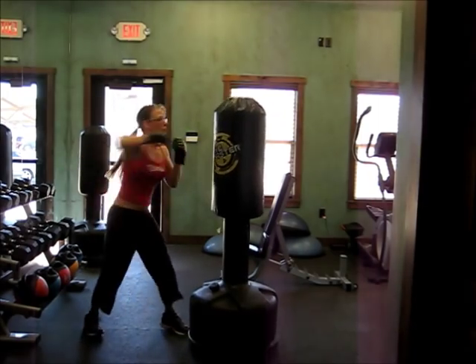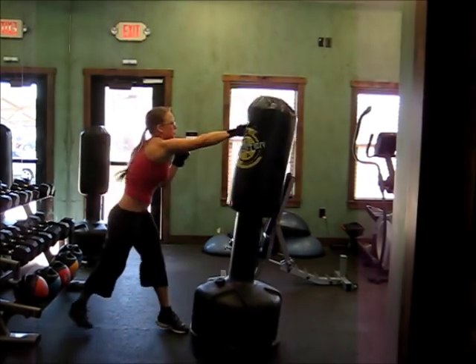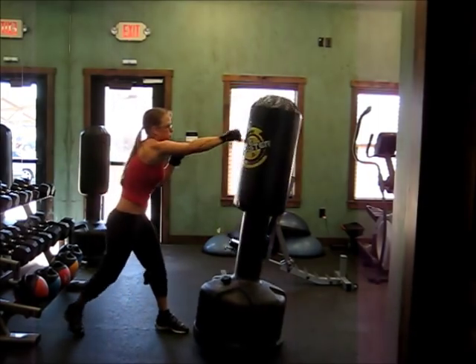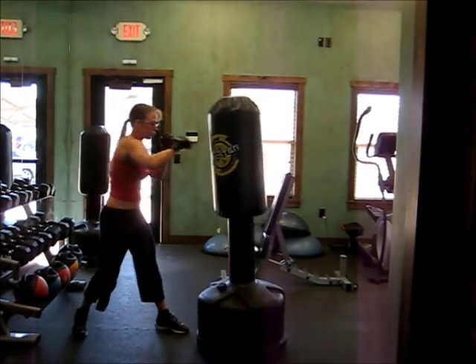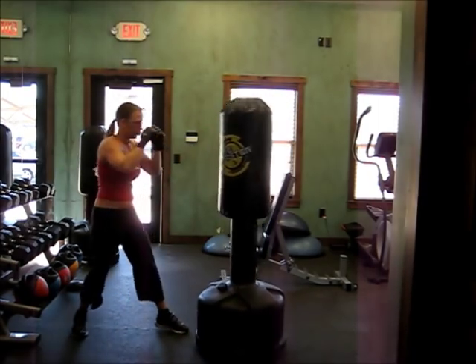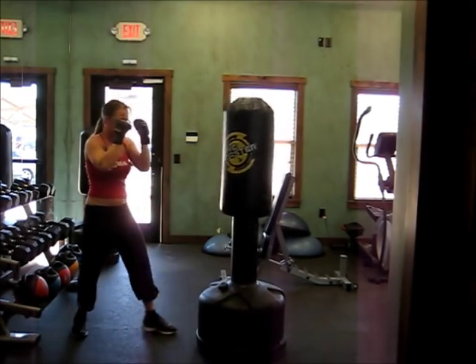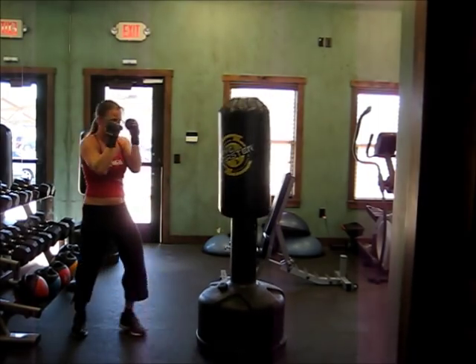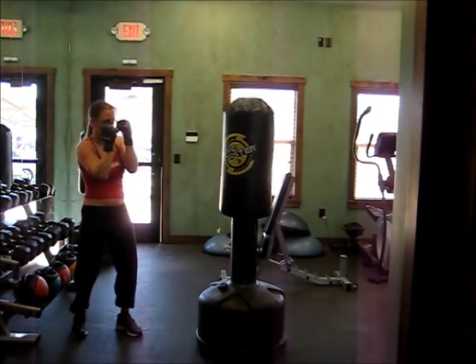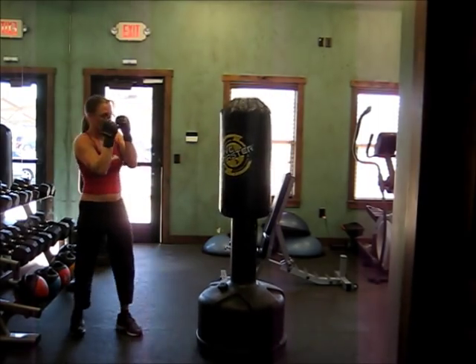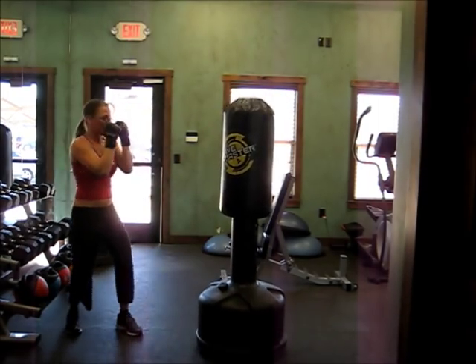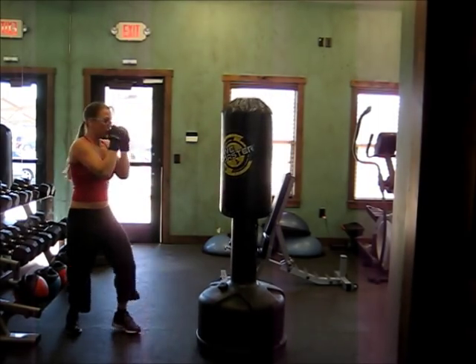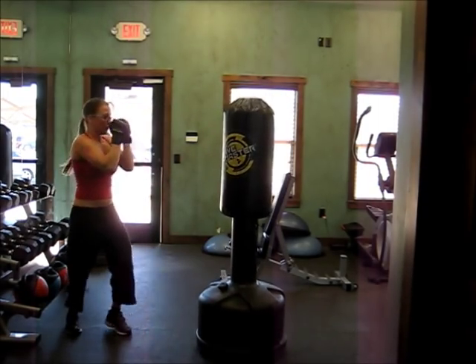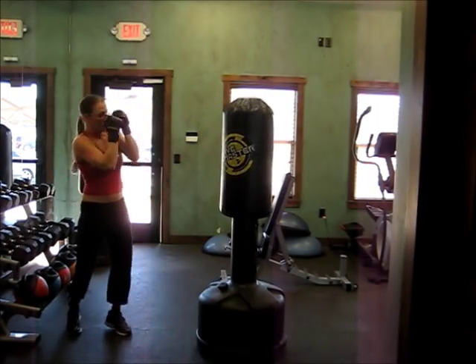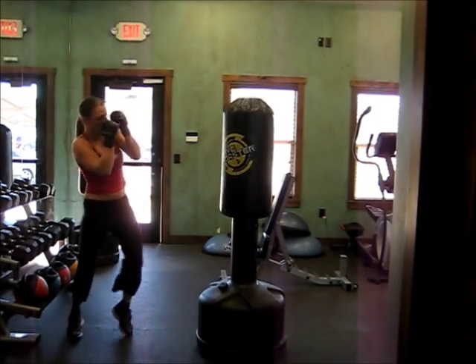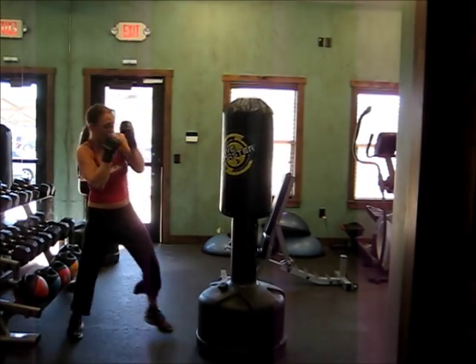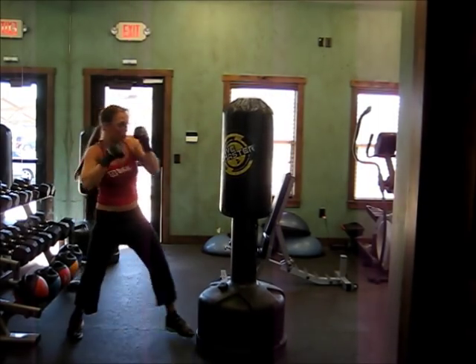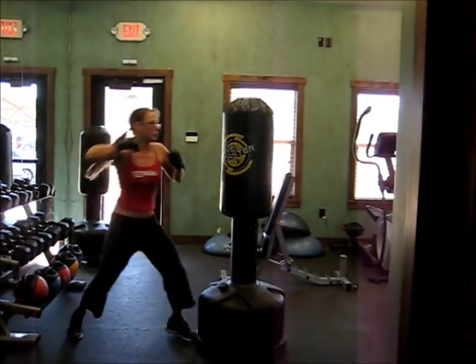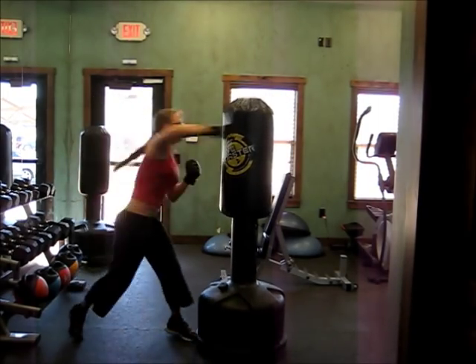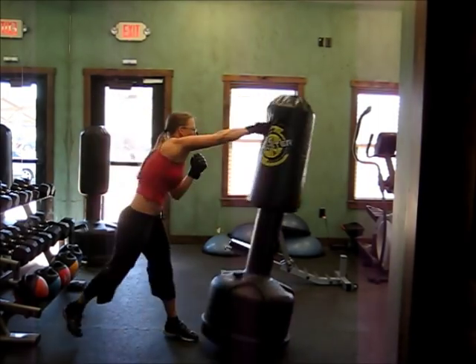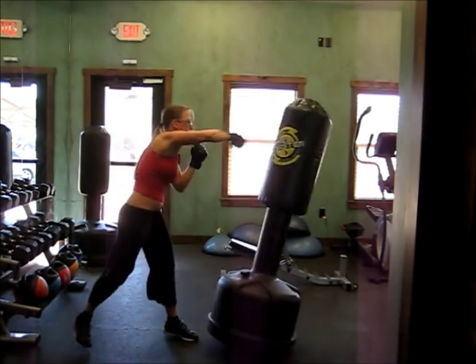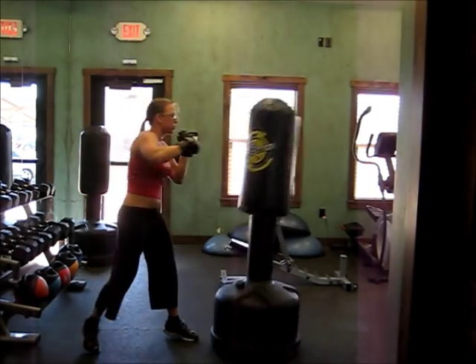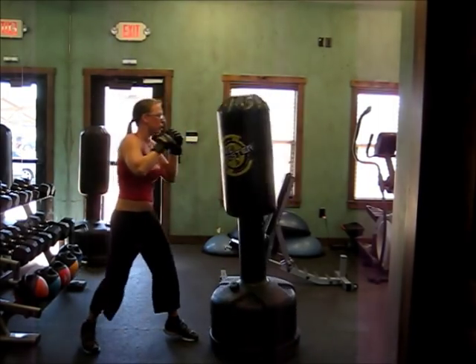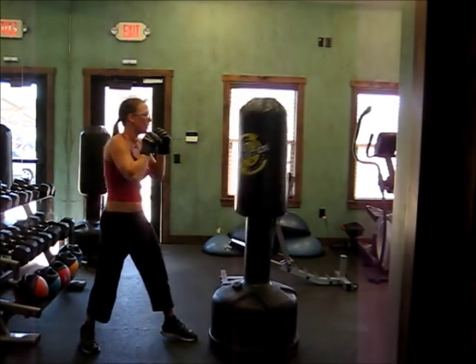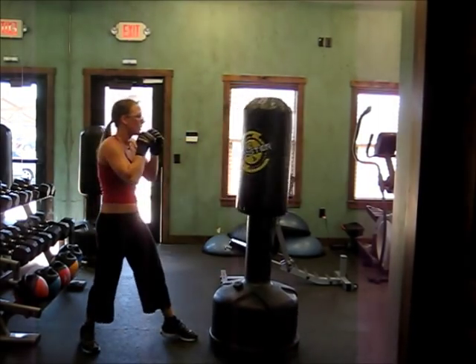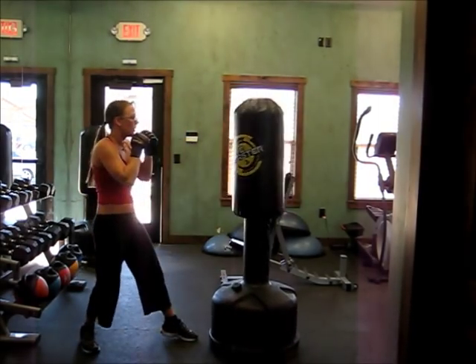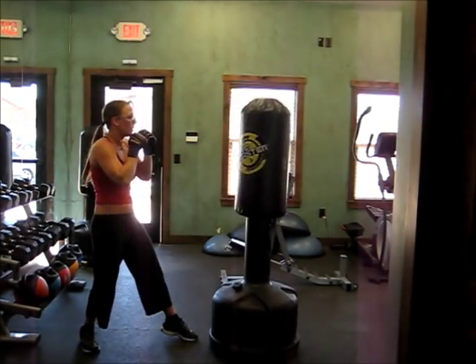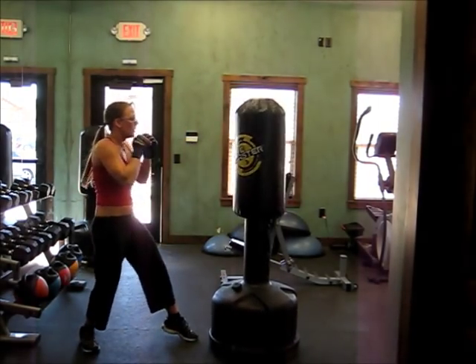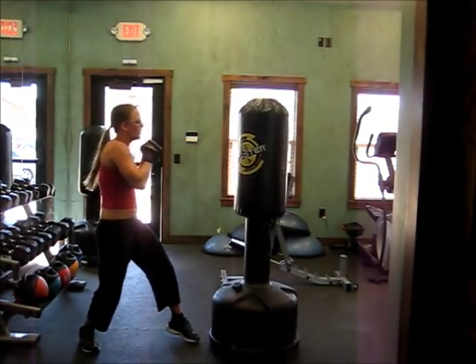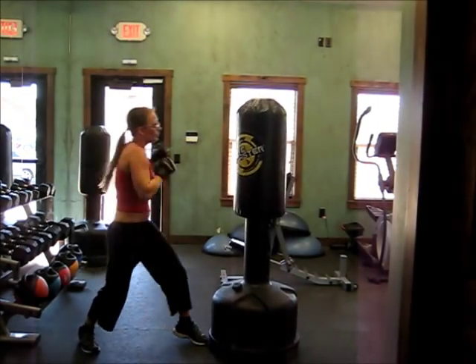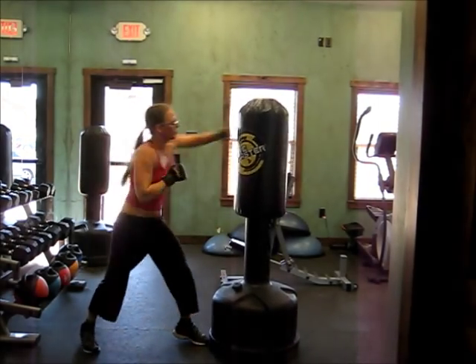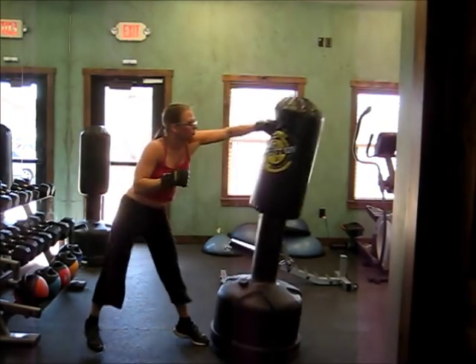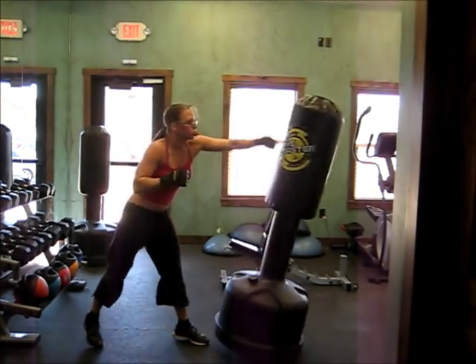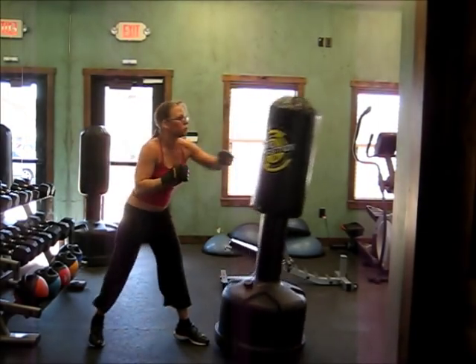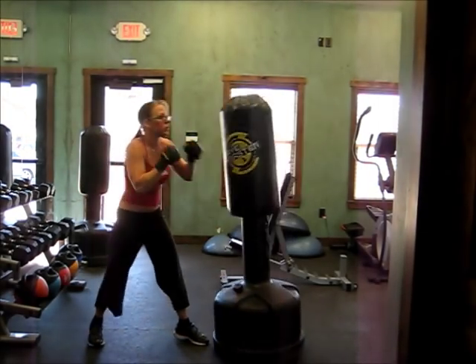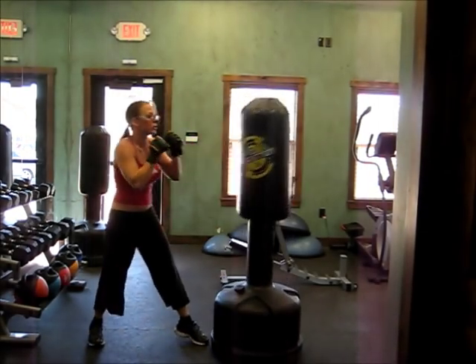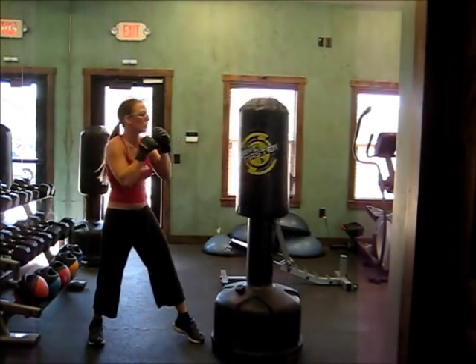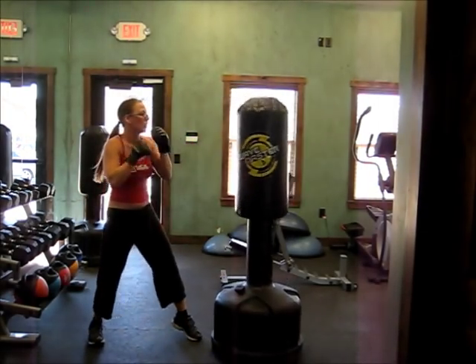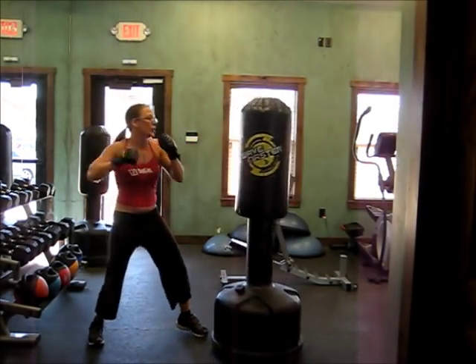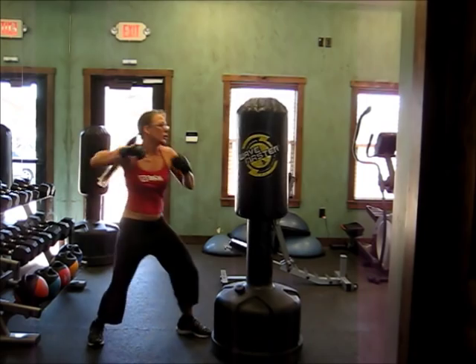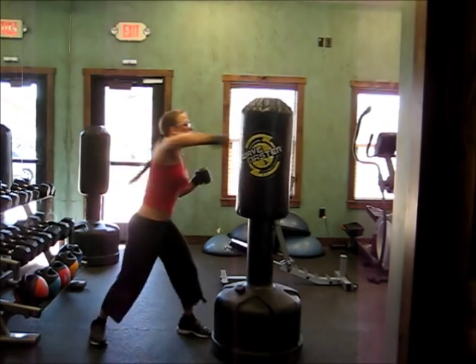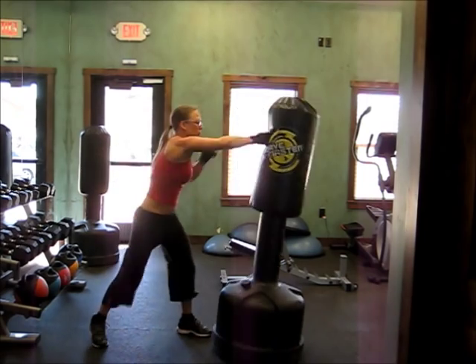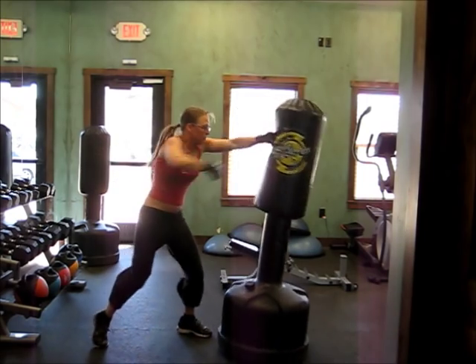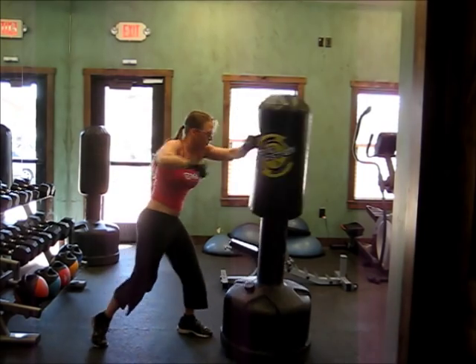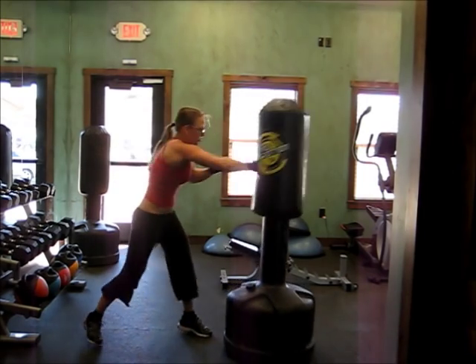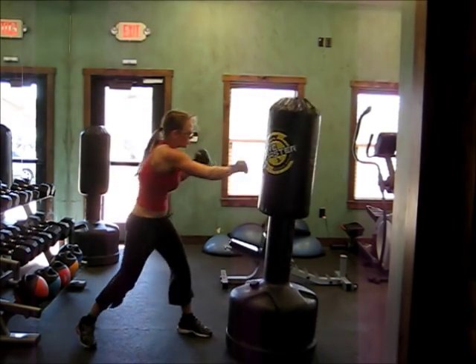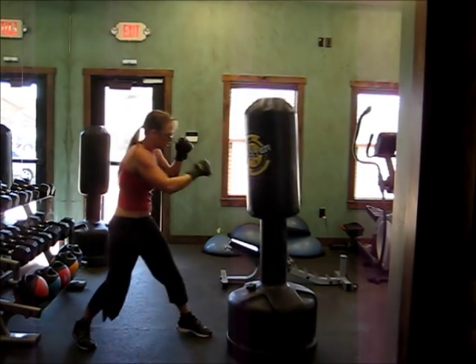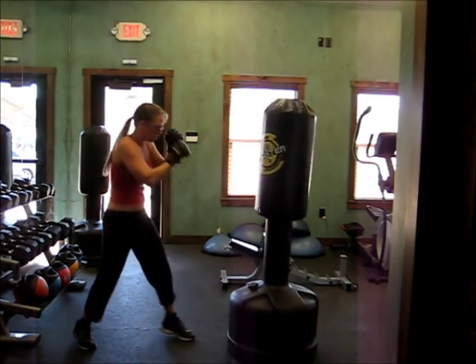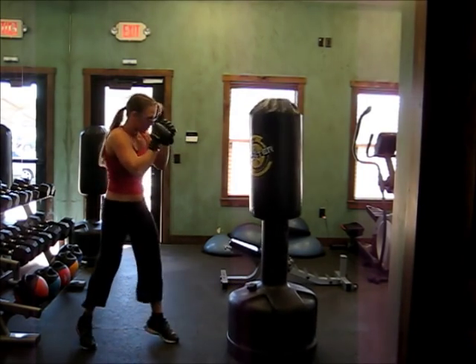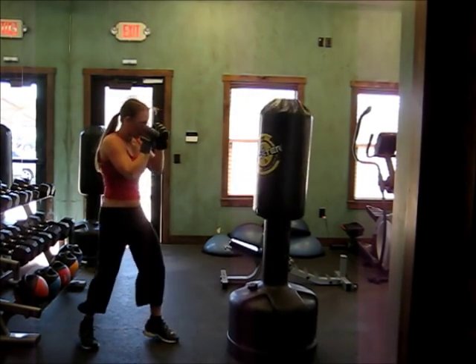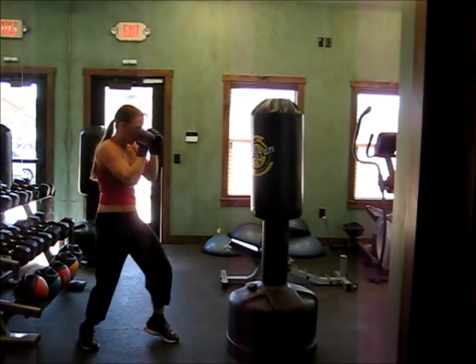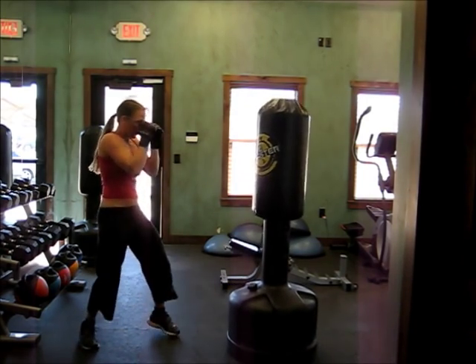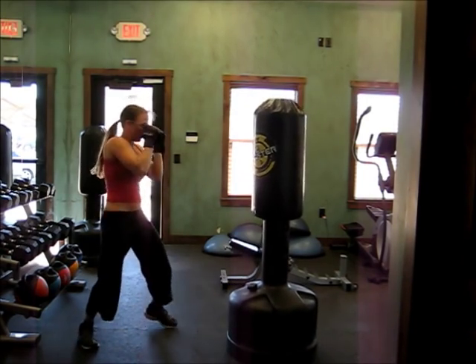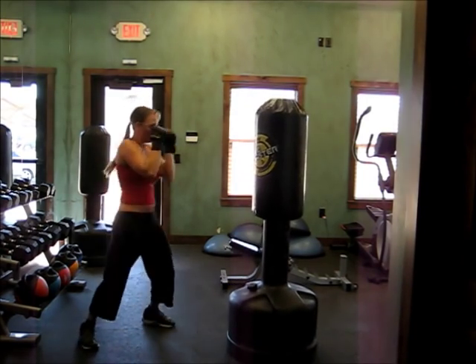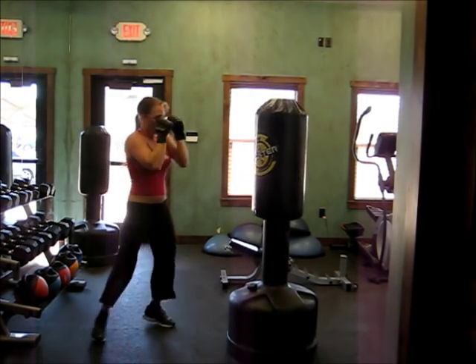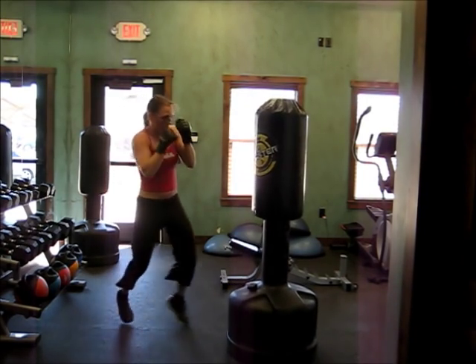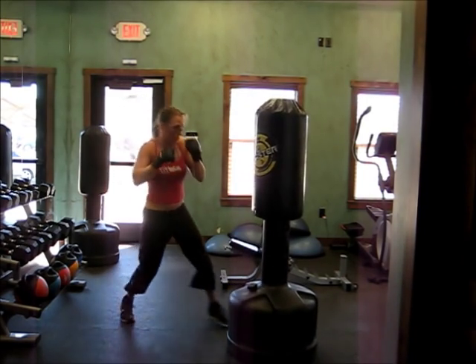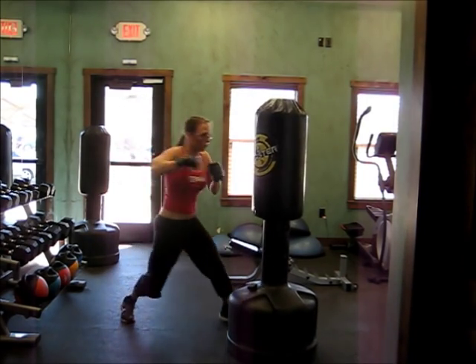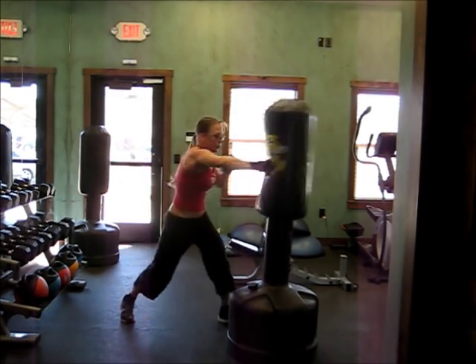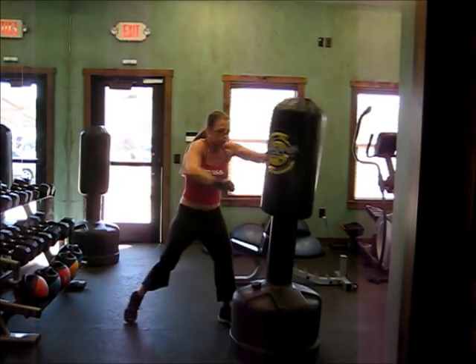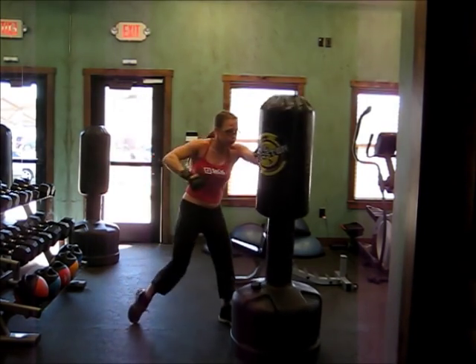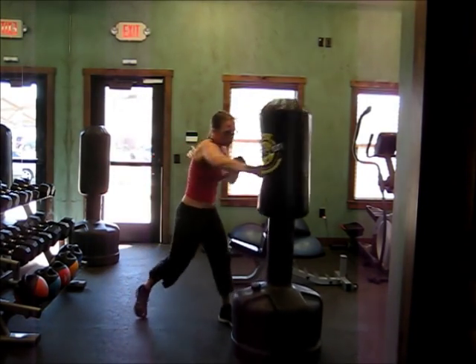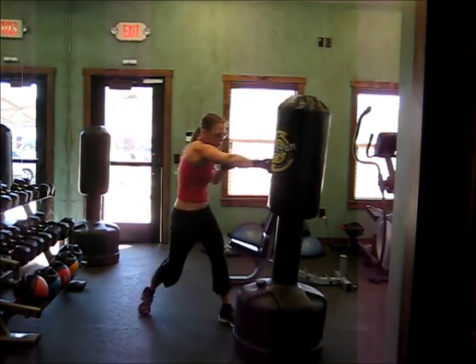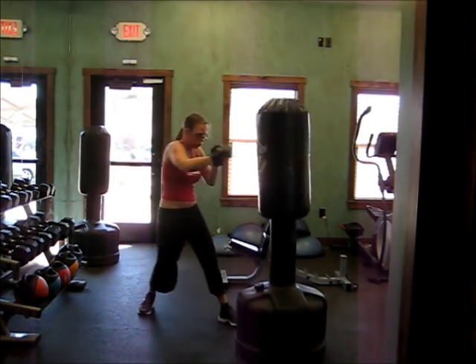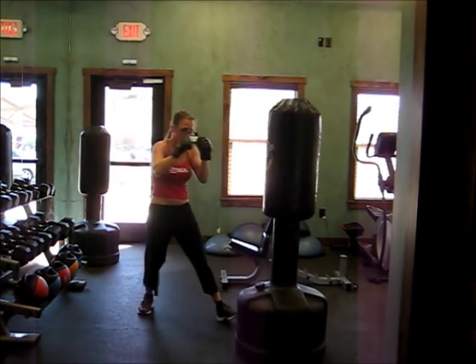I go to the gym about three to five days a week for about an hour and a half to two hours. And this is what I do. See you later.